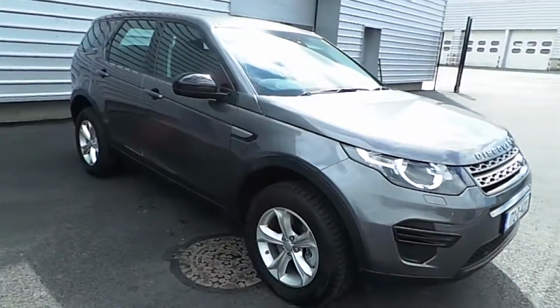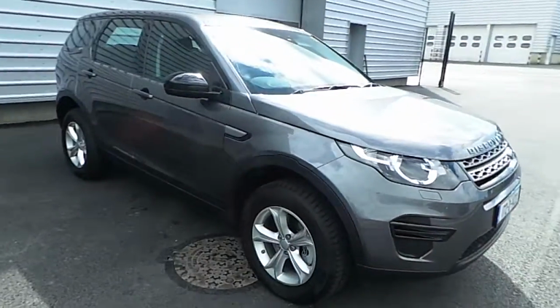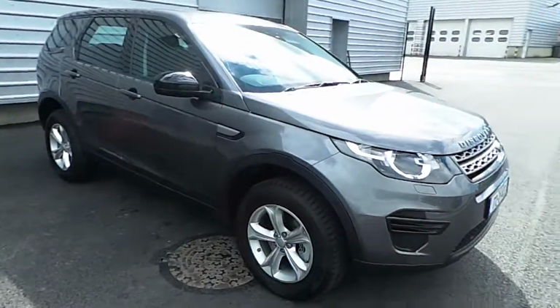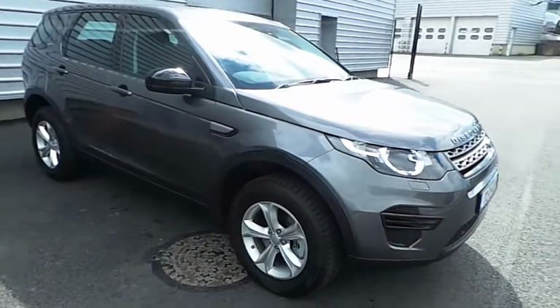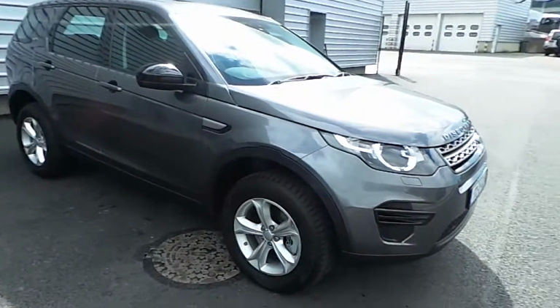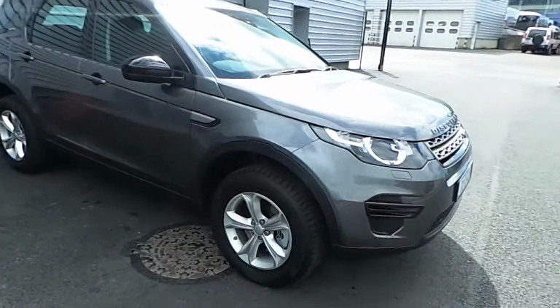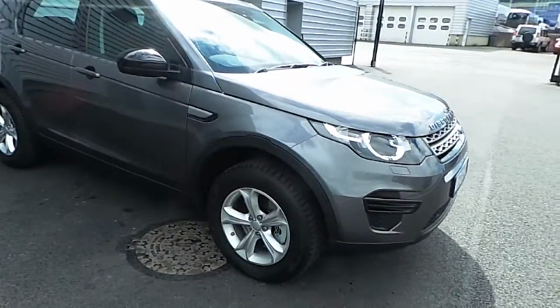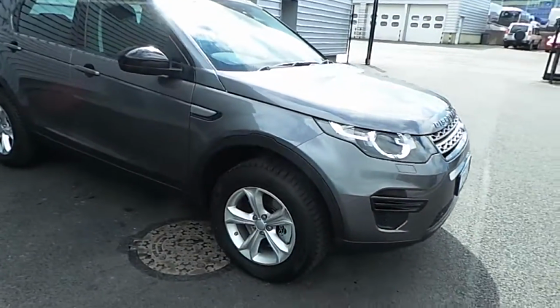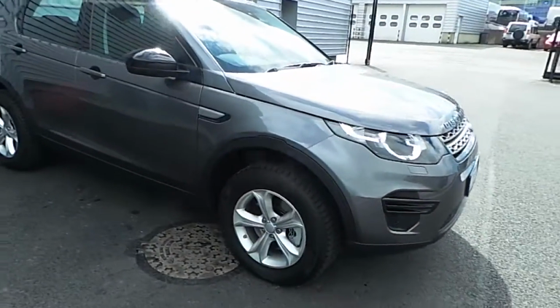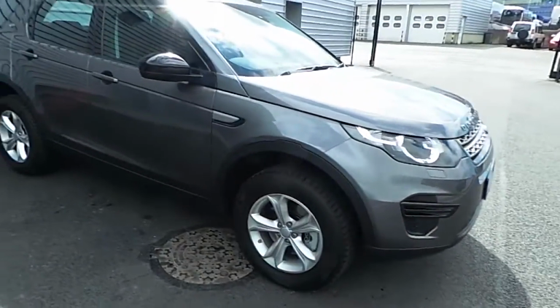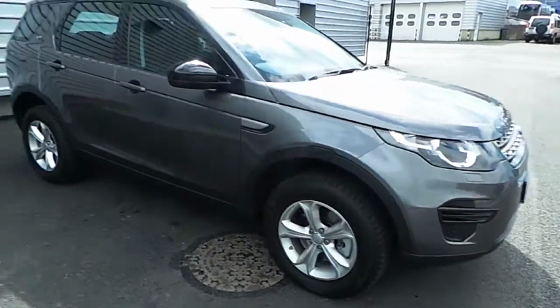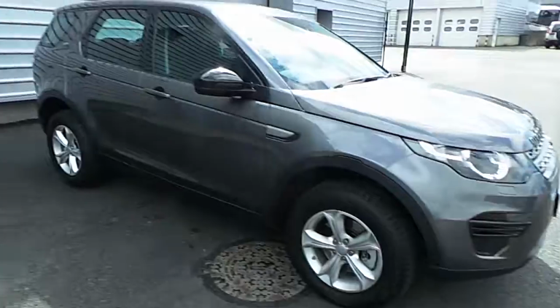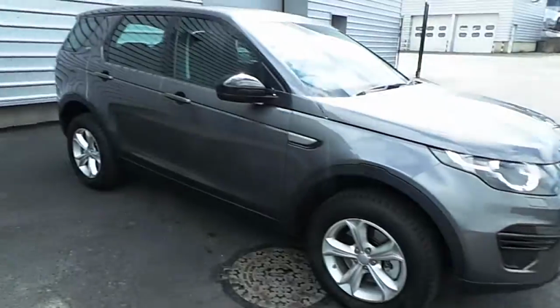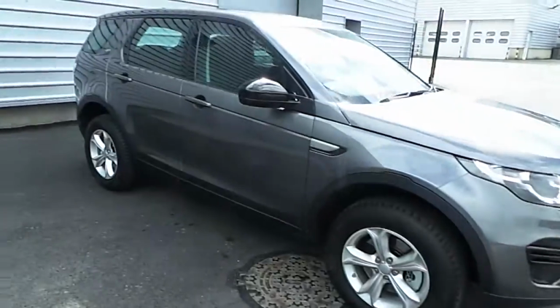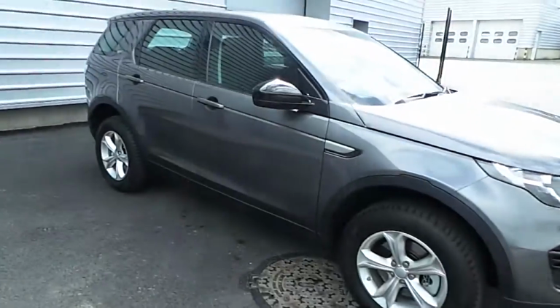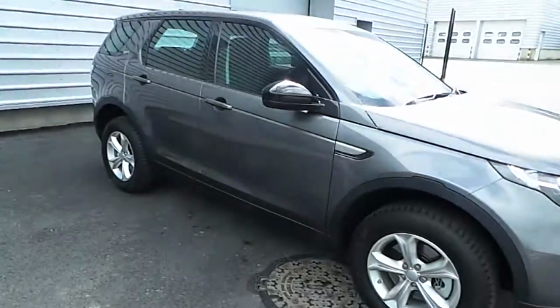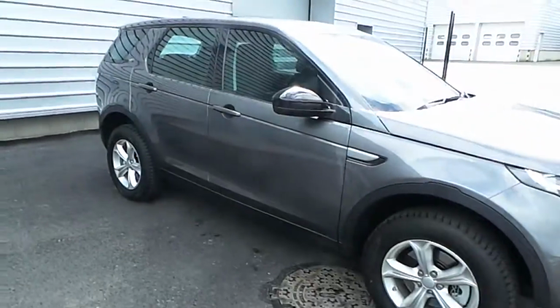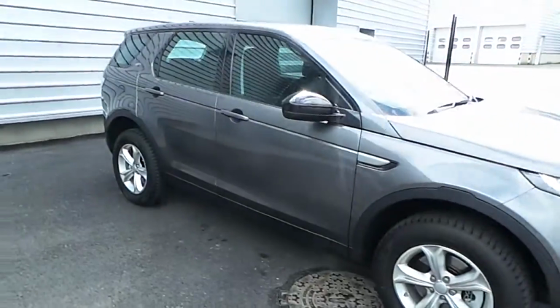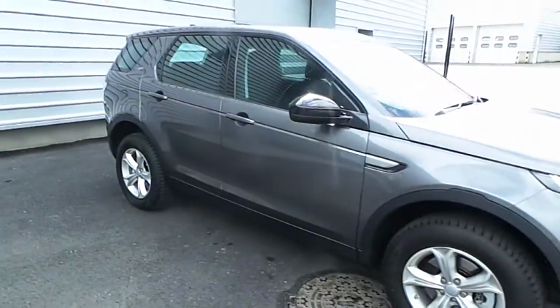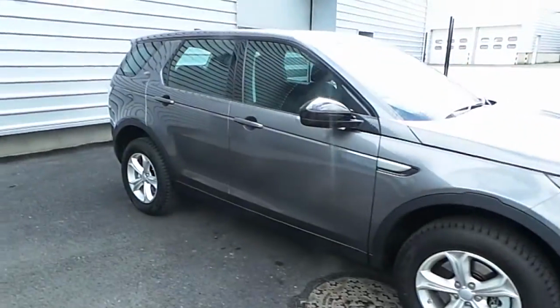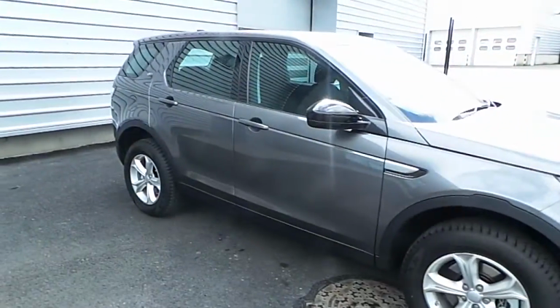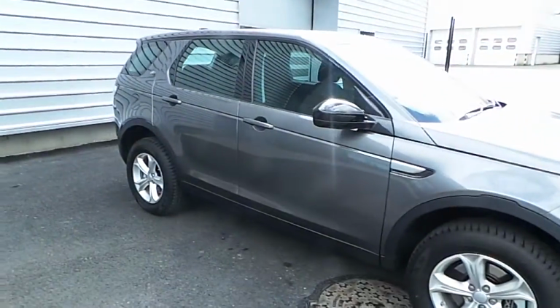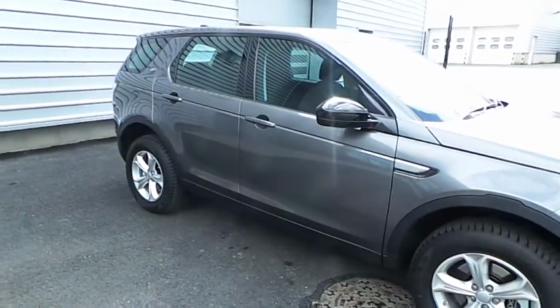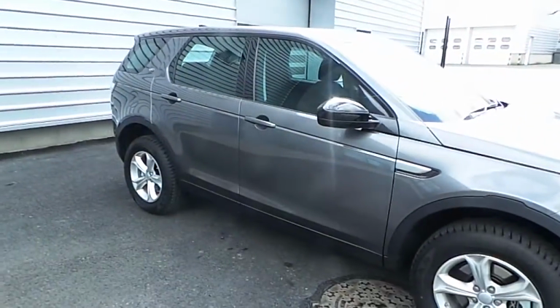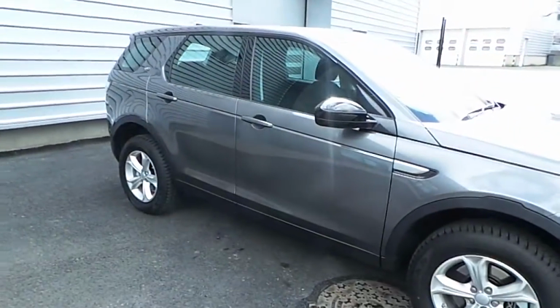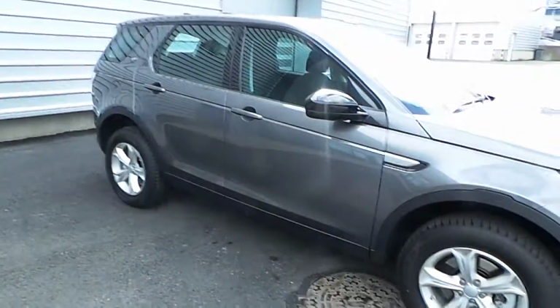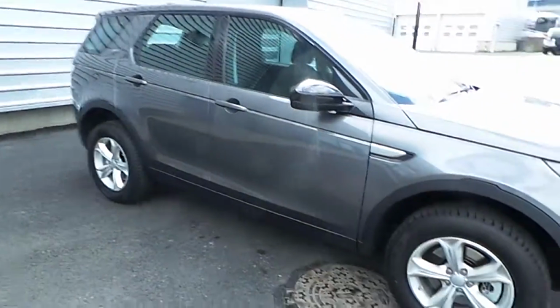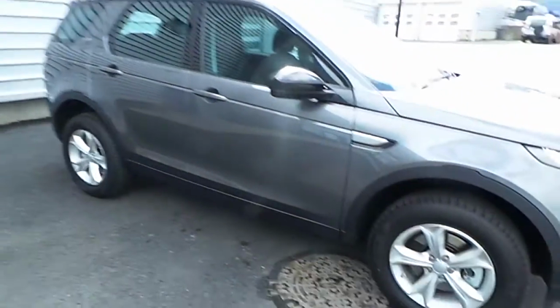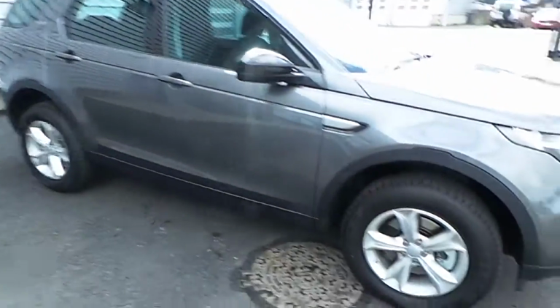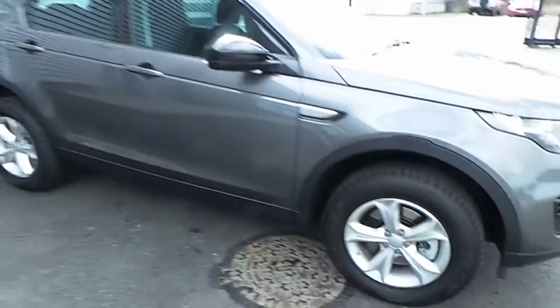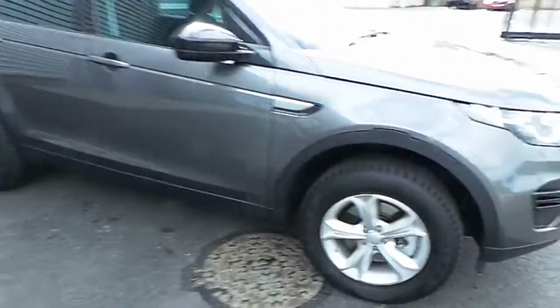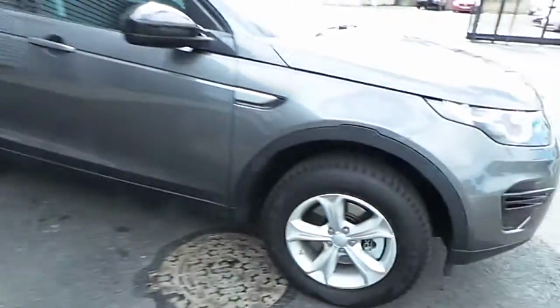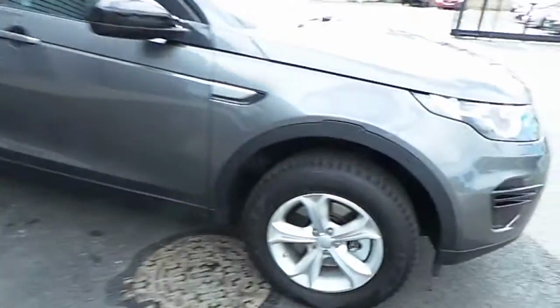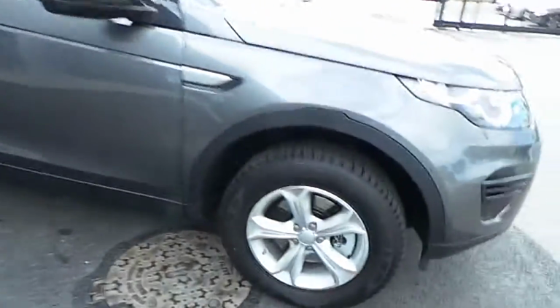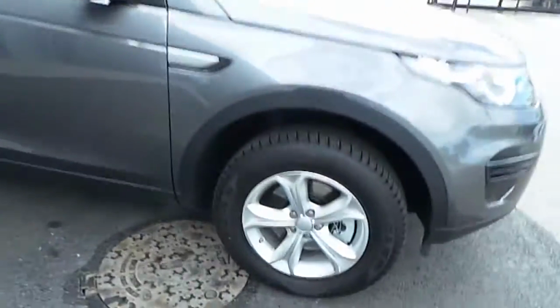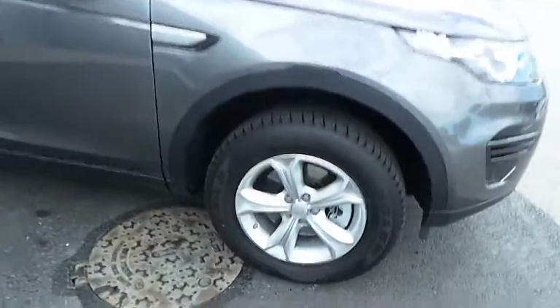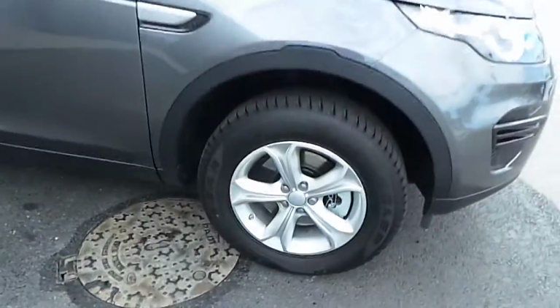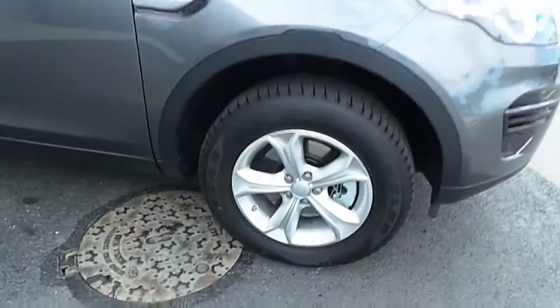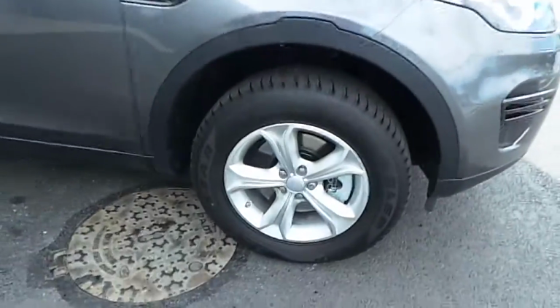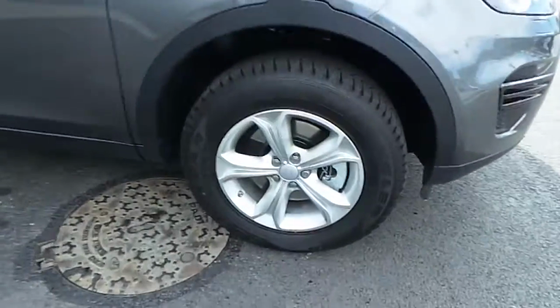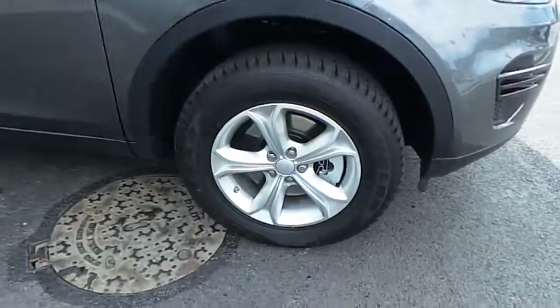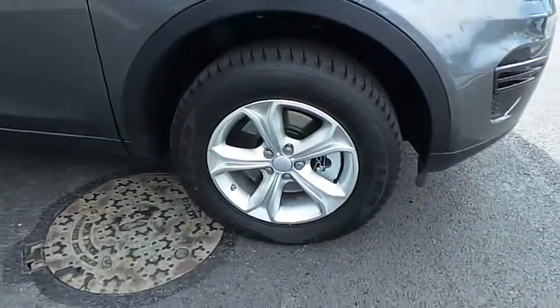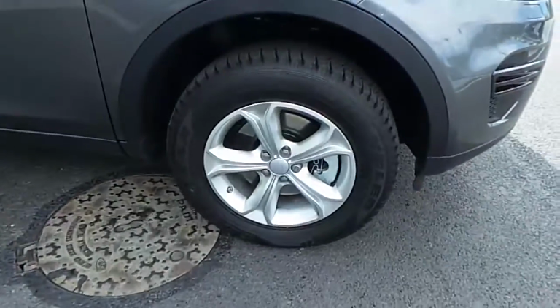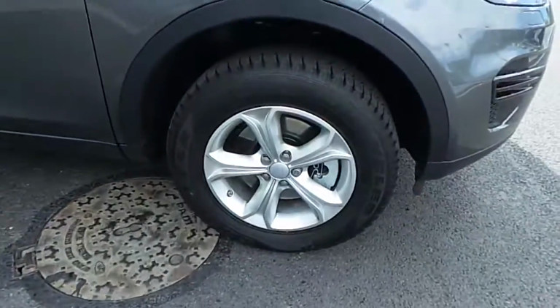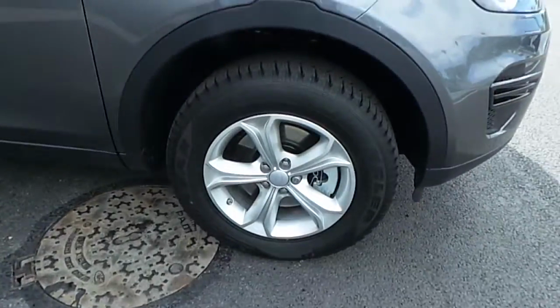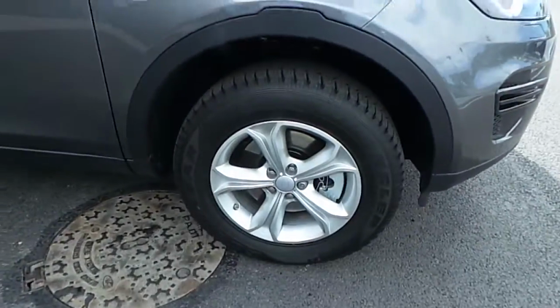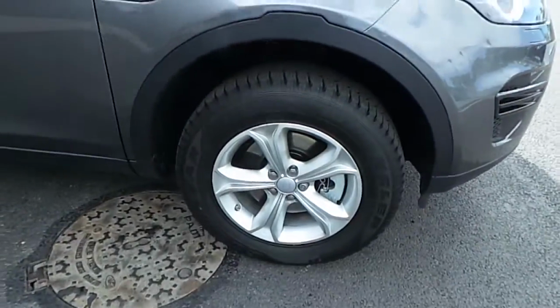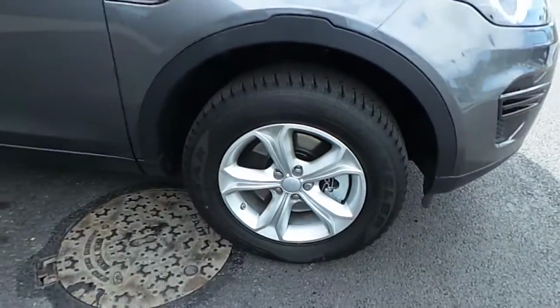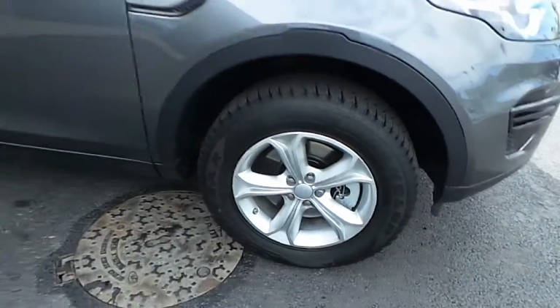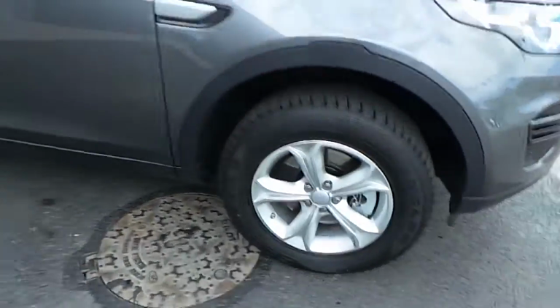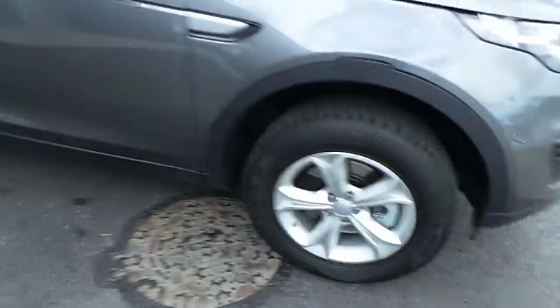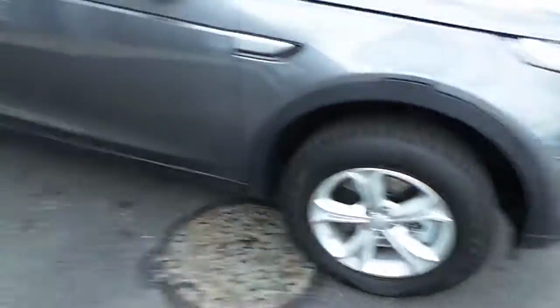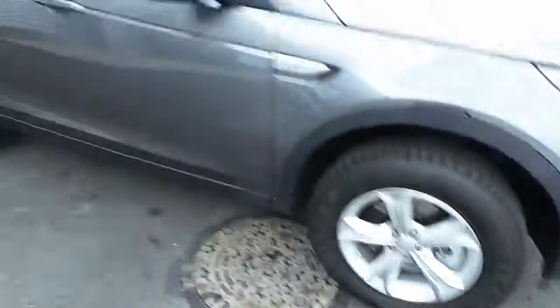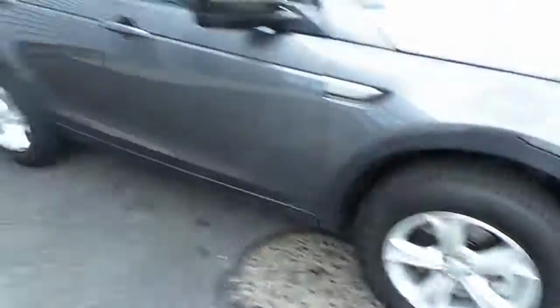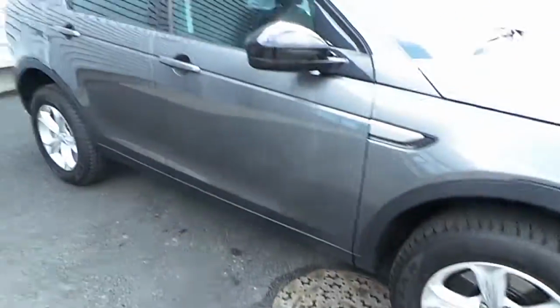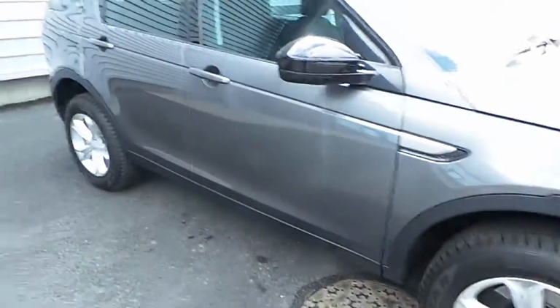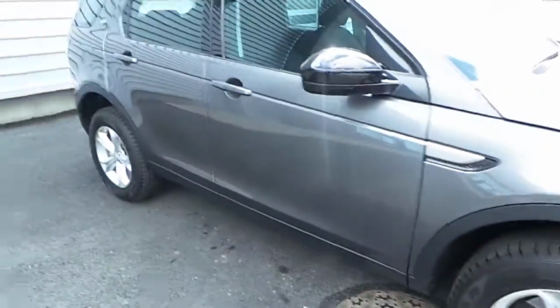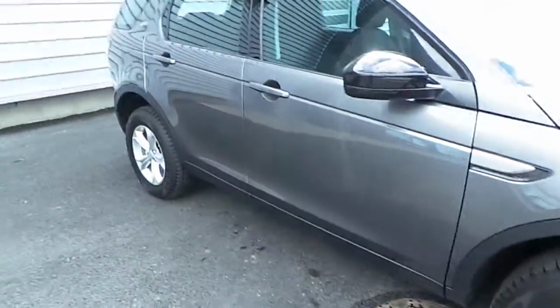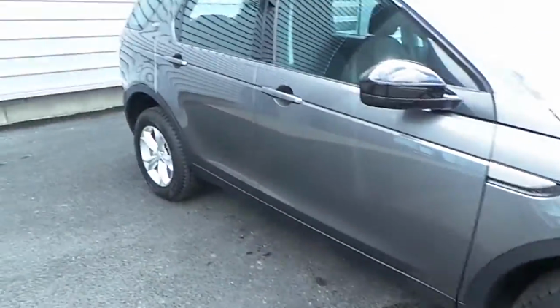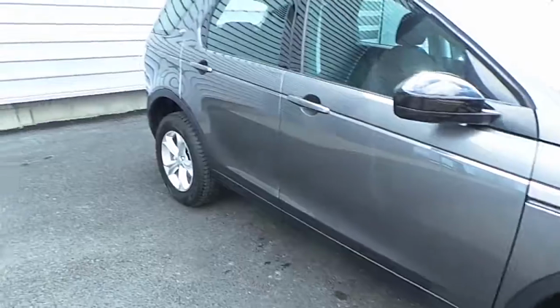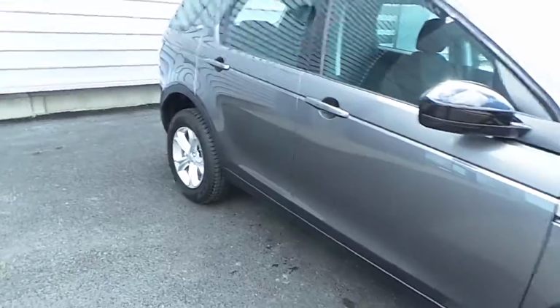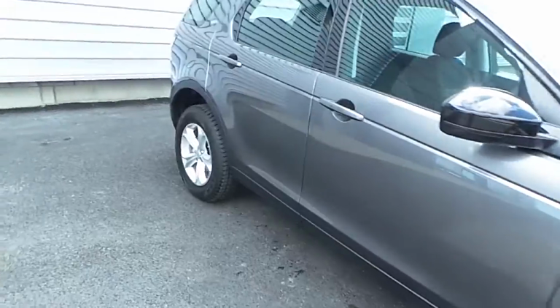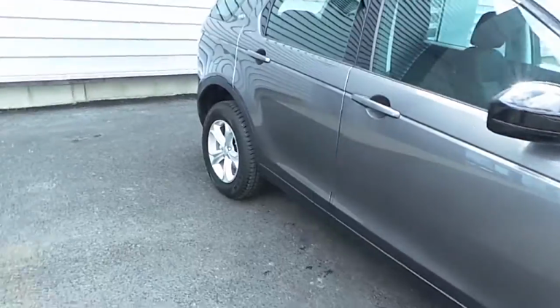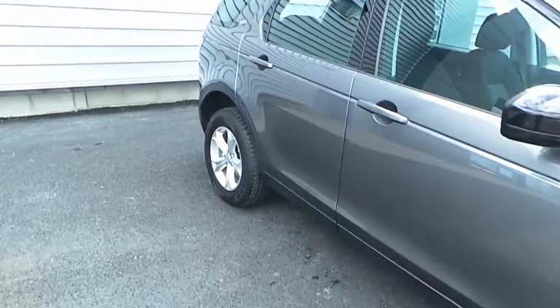This car comes in a Corris grey metallic paint, 17-inch alloys and rear parking sensors.